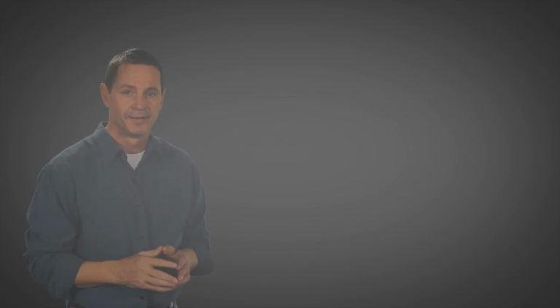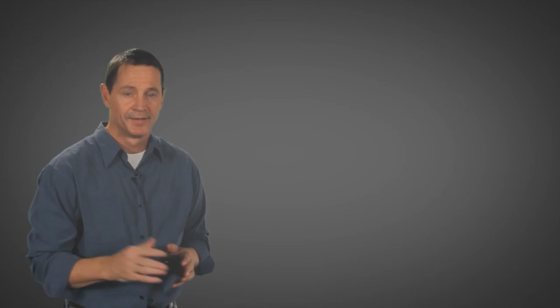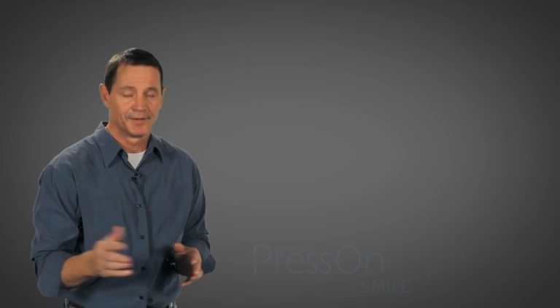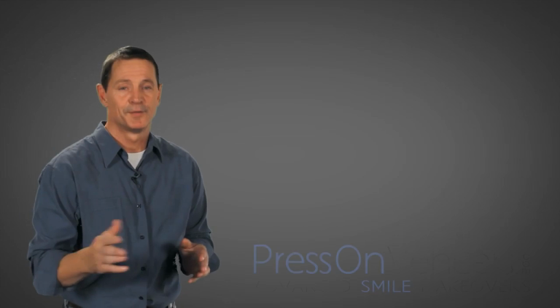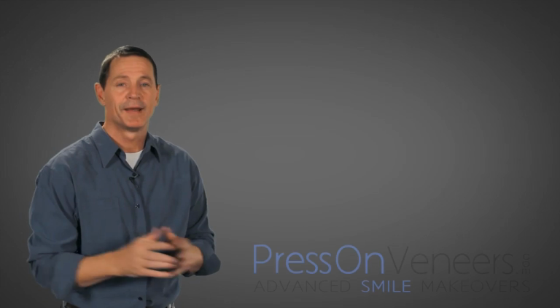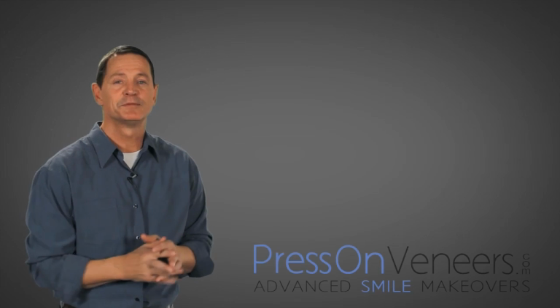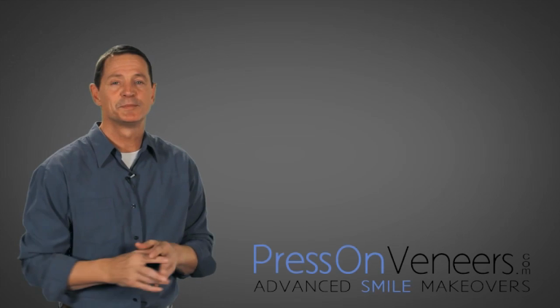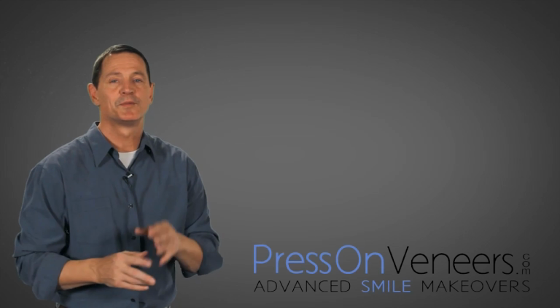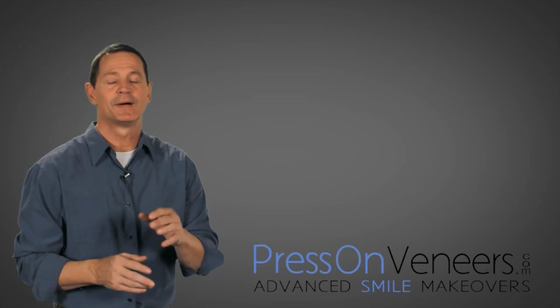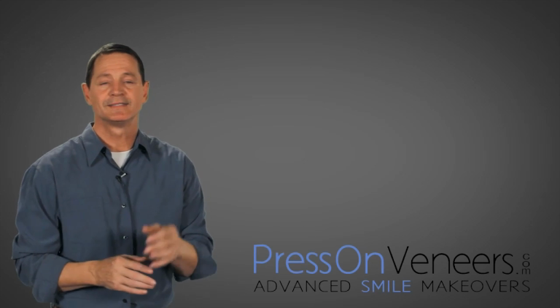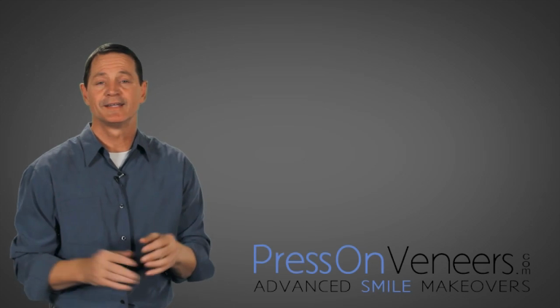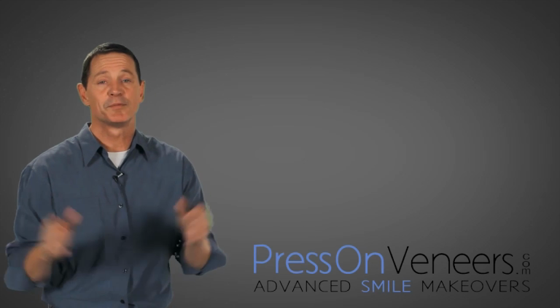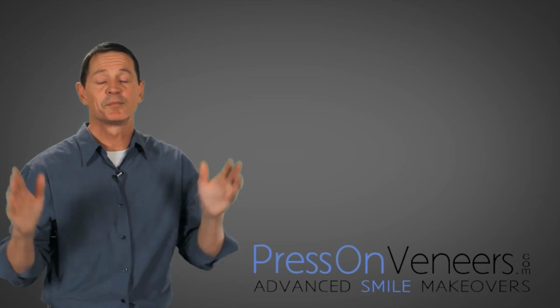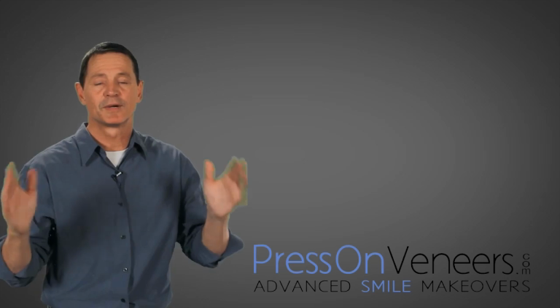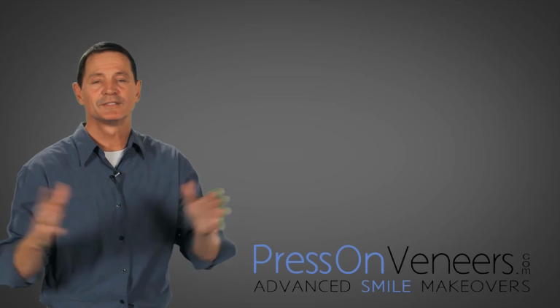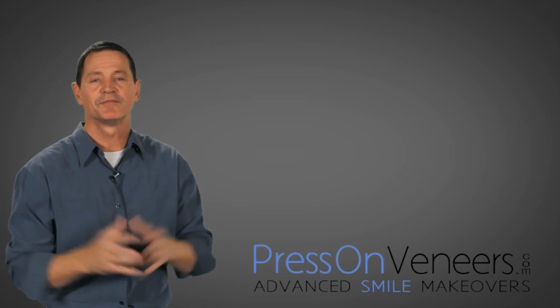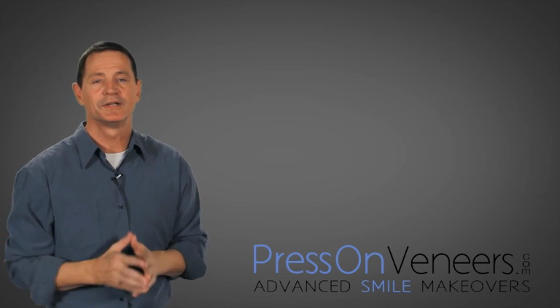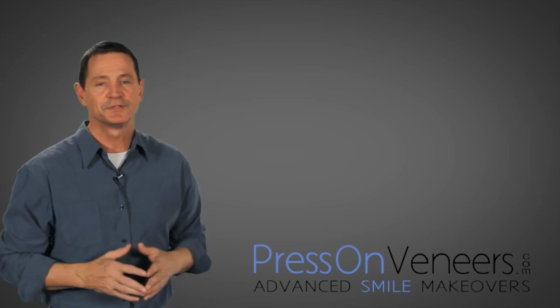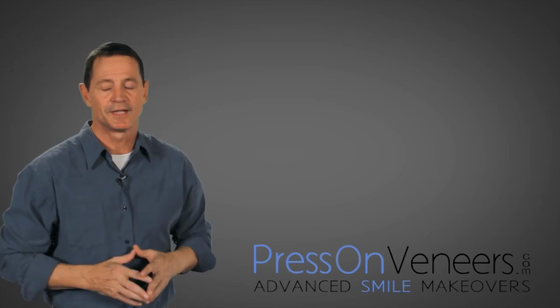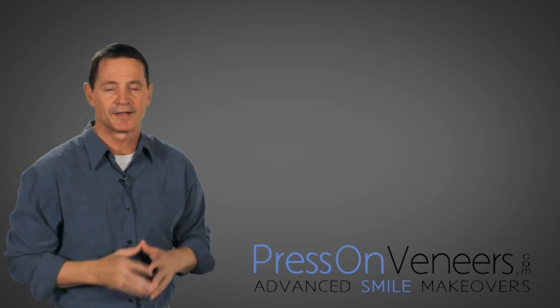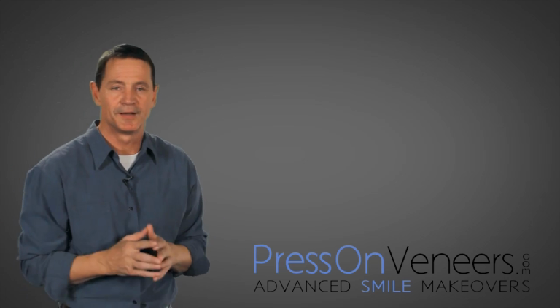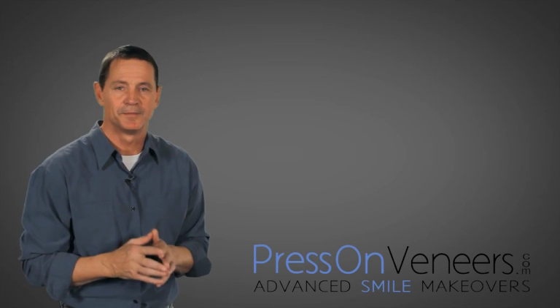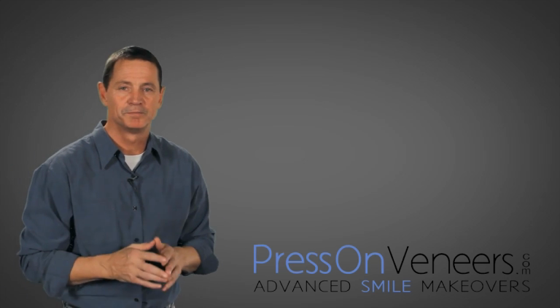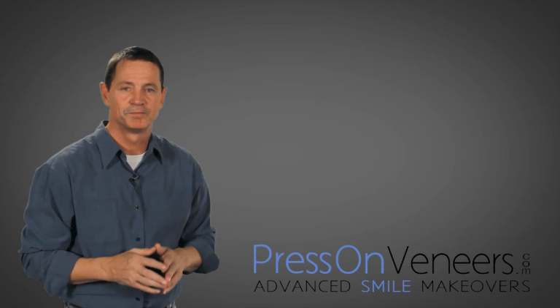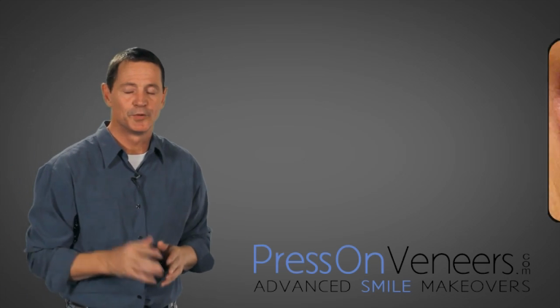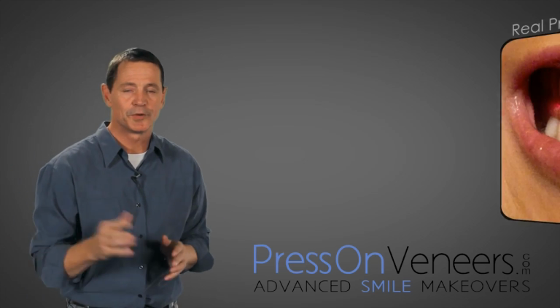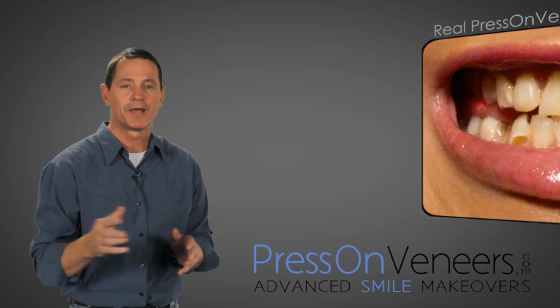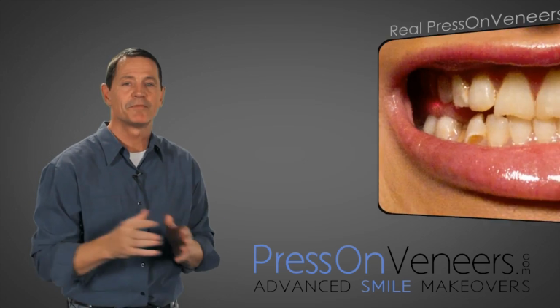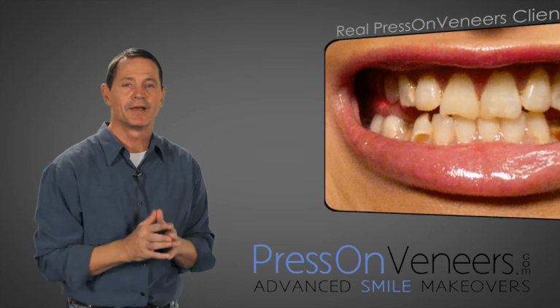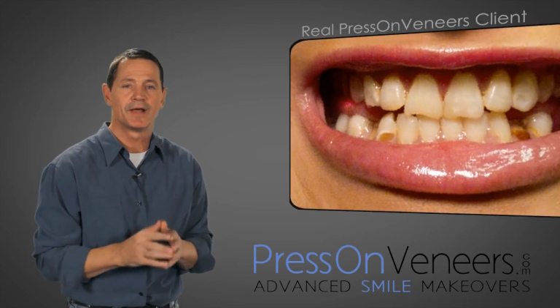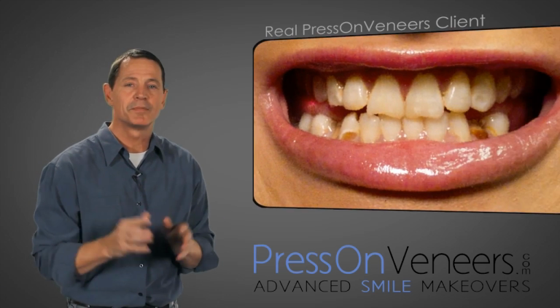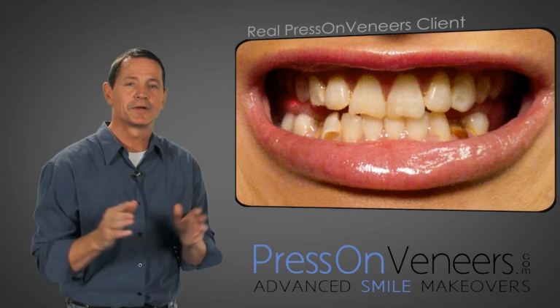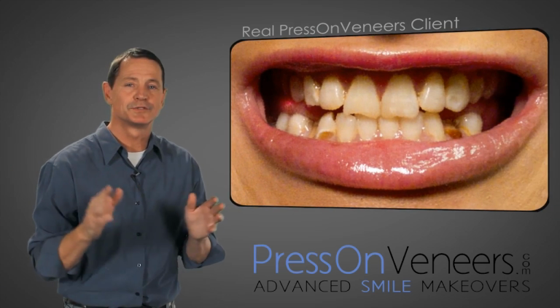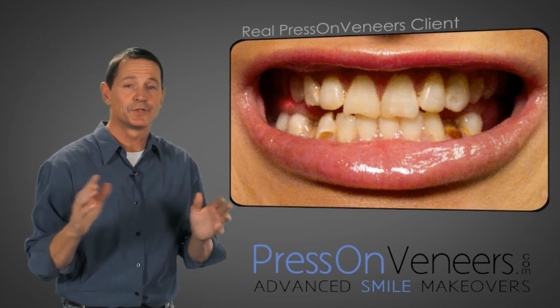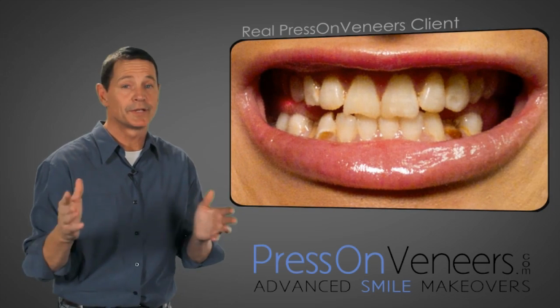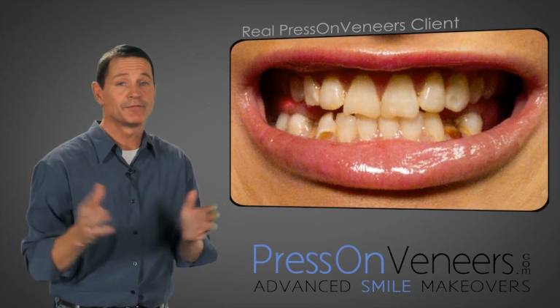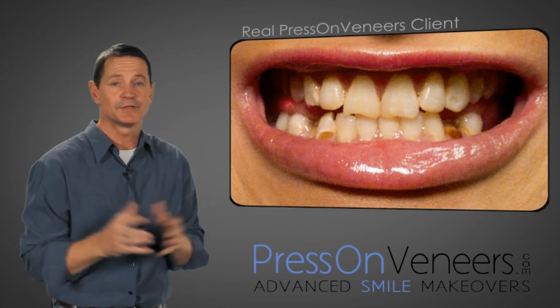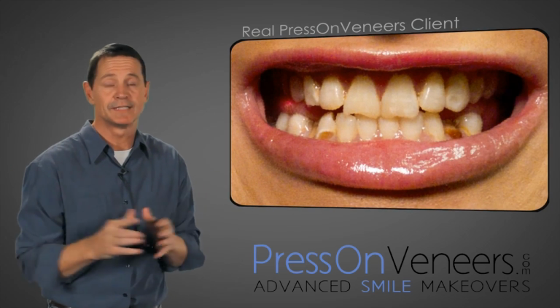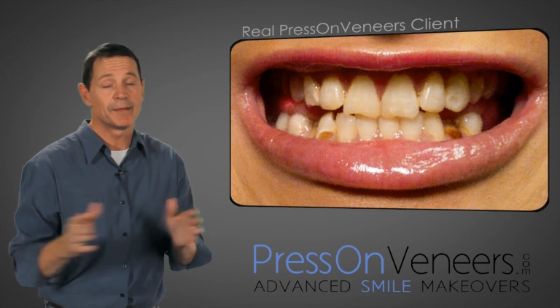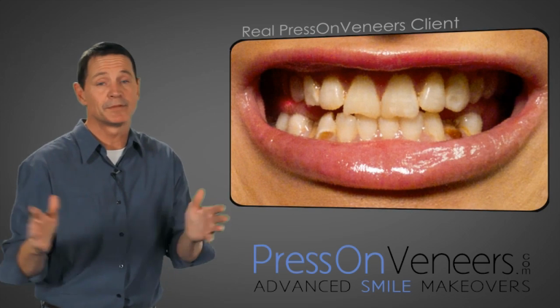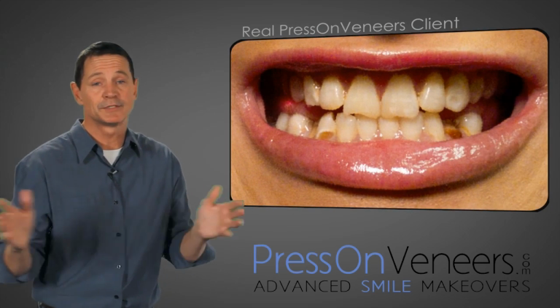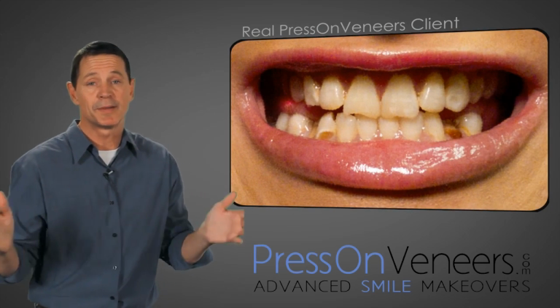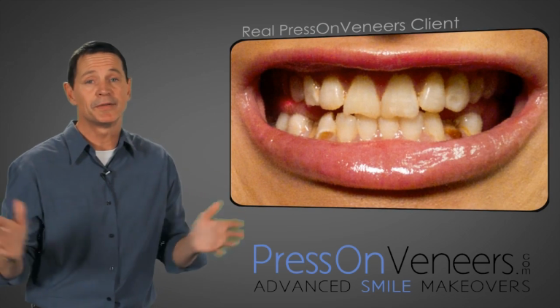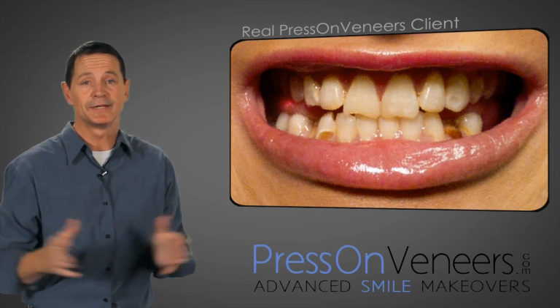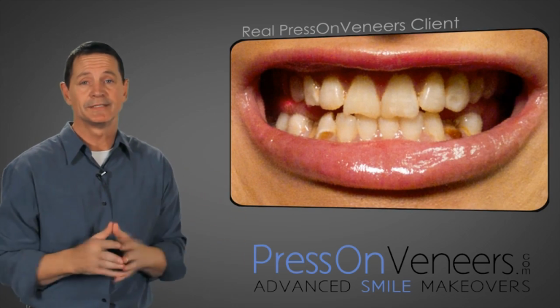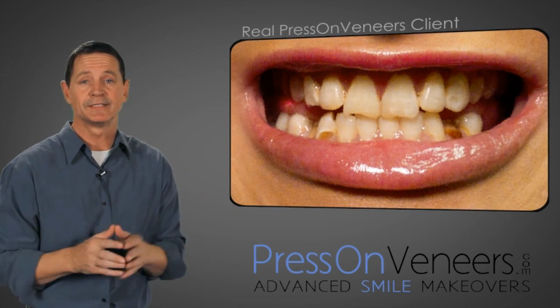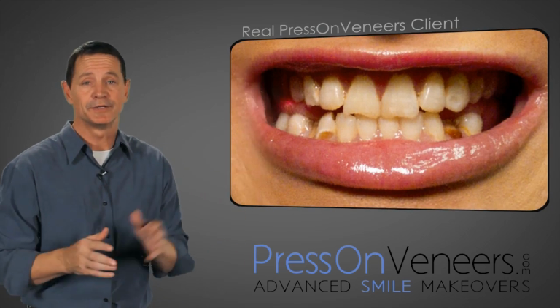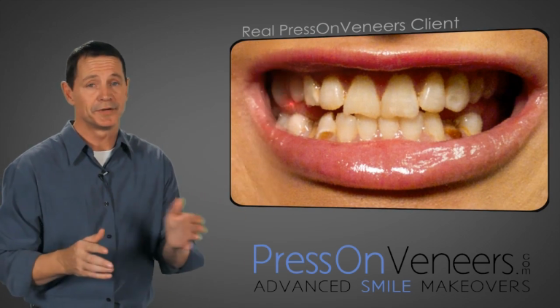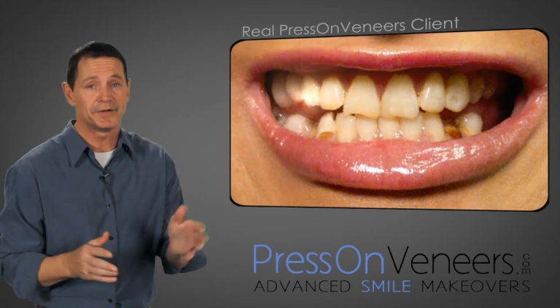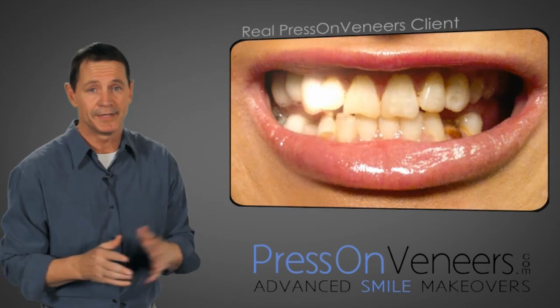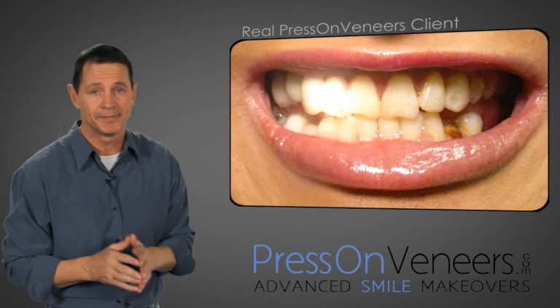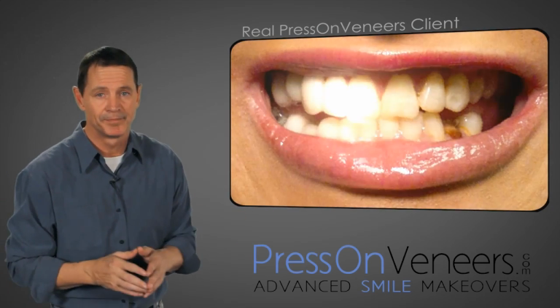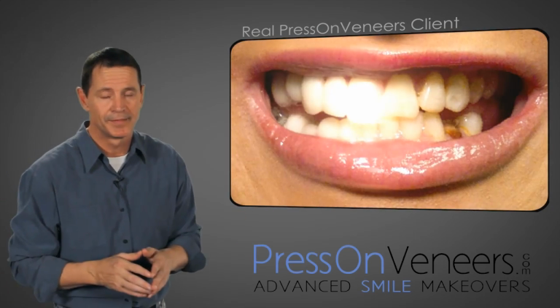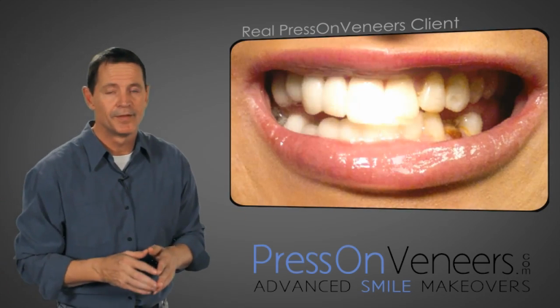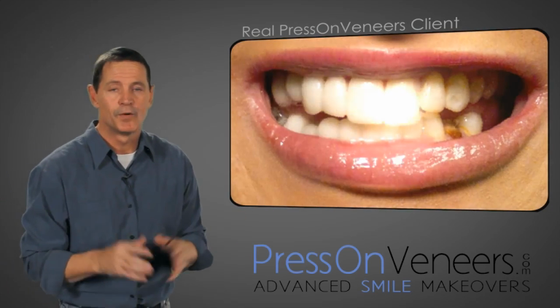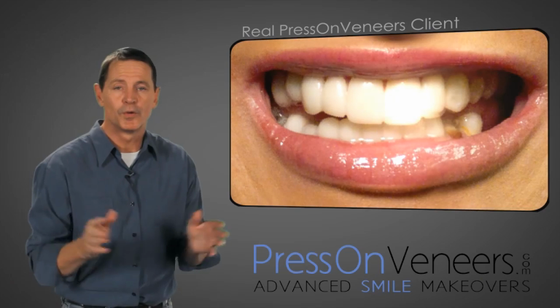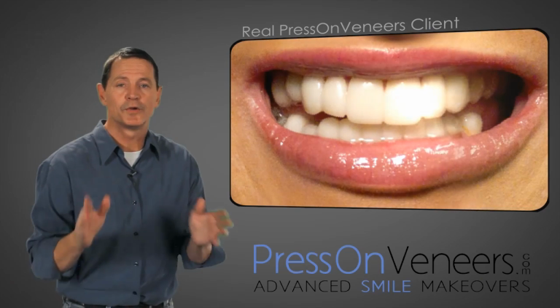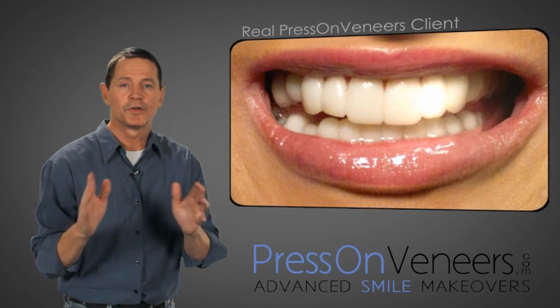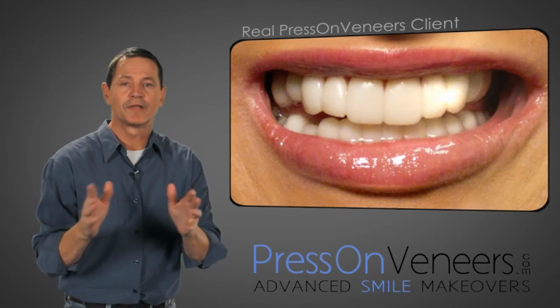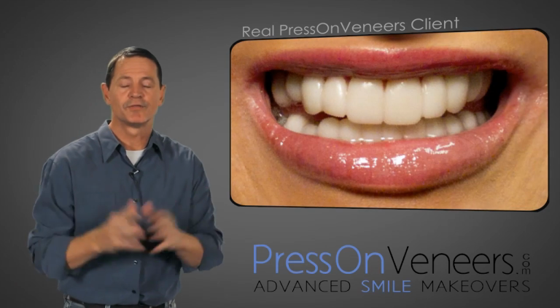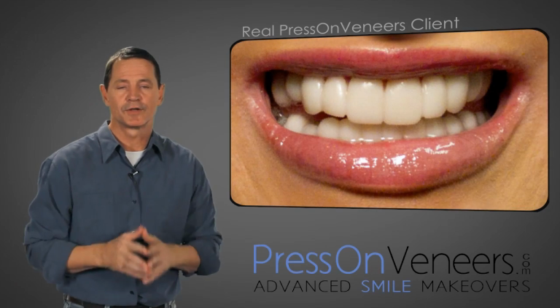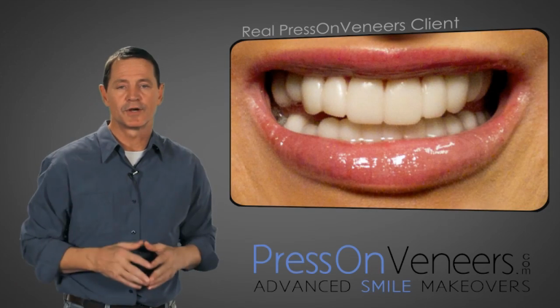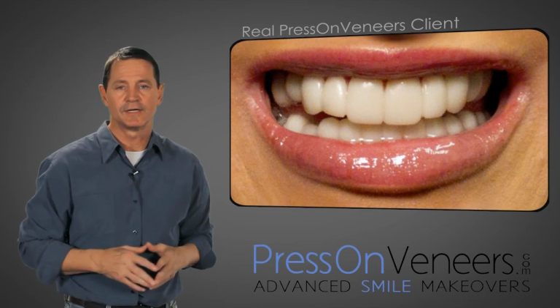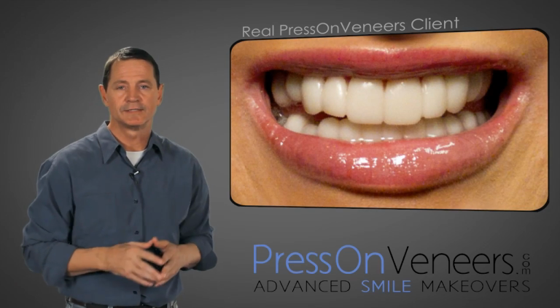Hello, my name is Bill Watson. I'm with PressOnVeneers.com. You're online right now because you're looking for a Snap-on Smile dentist in your area or you're looking for the cost.